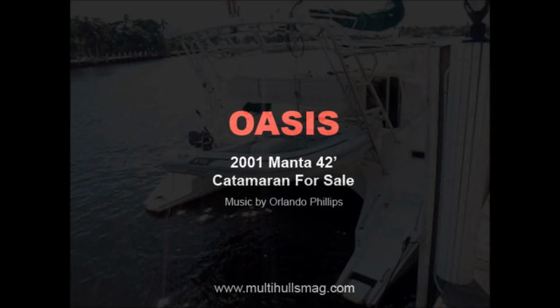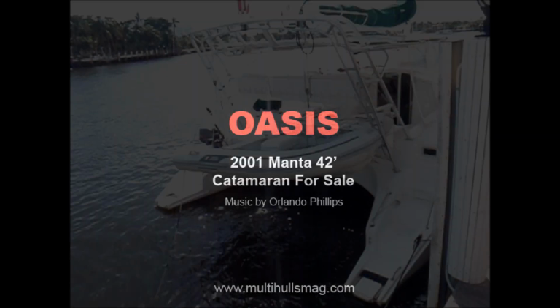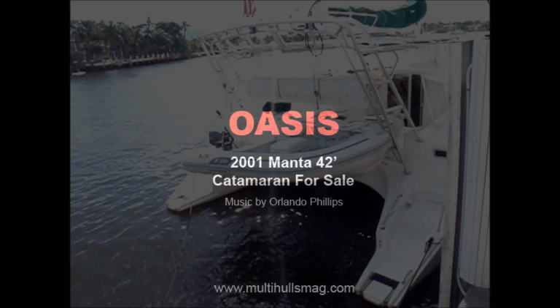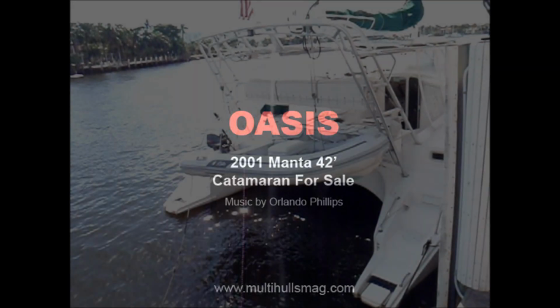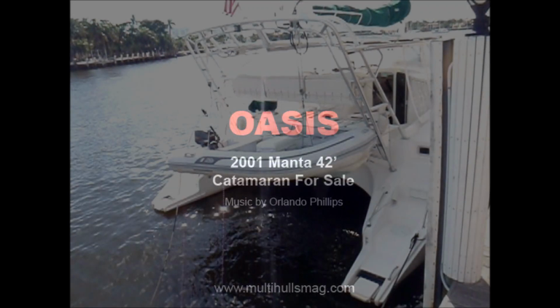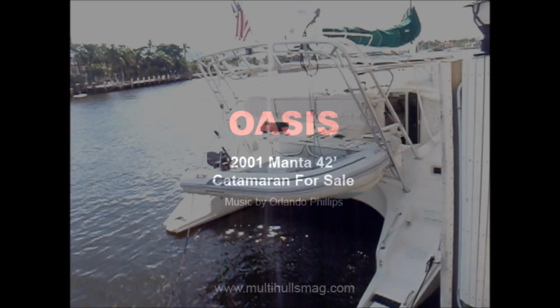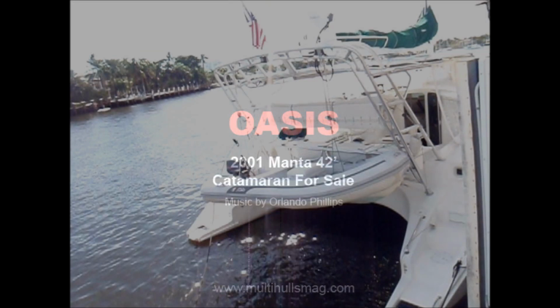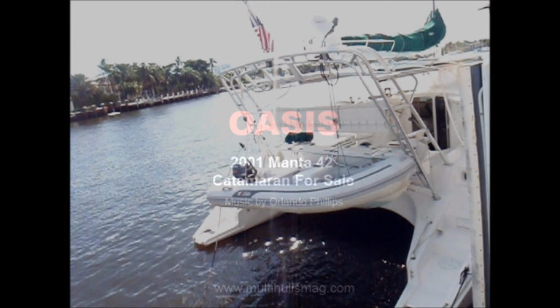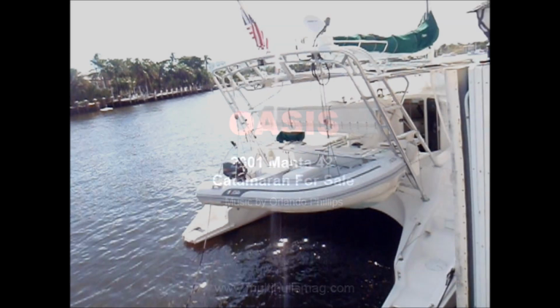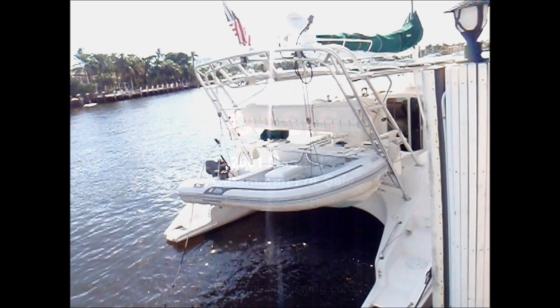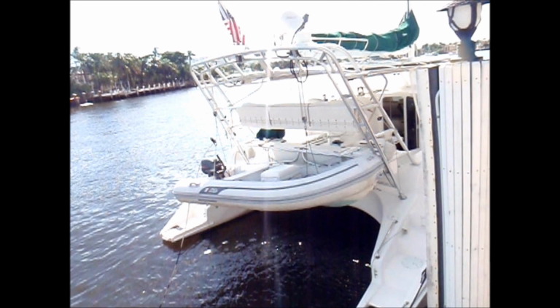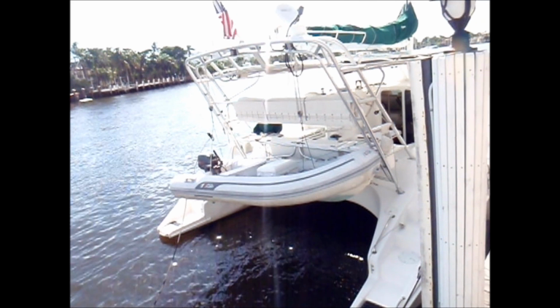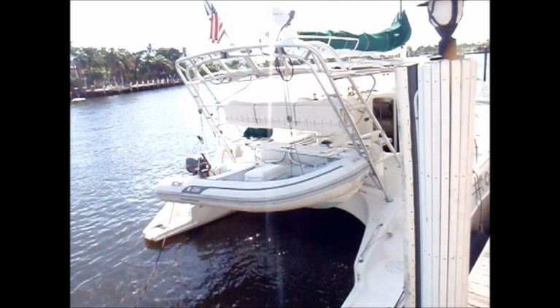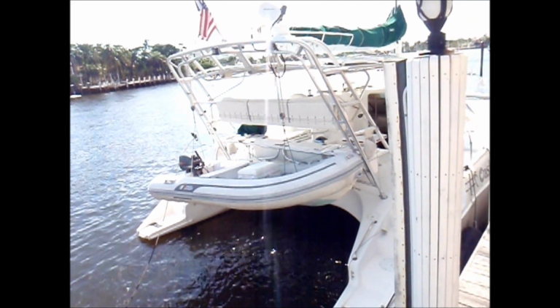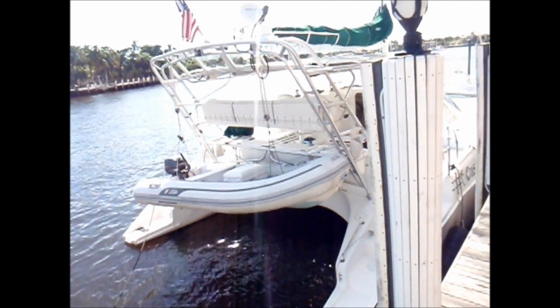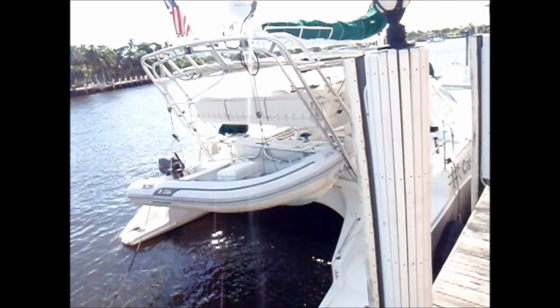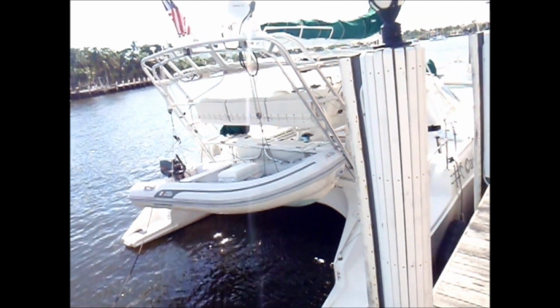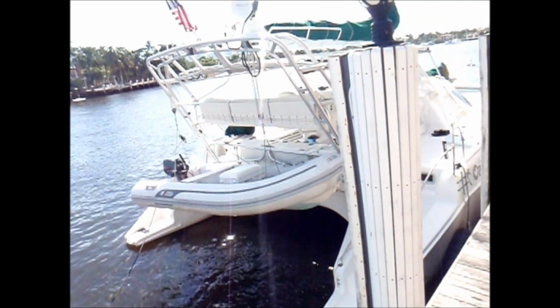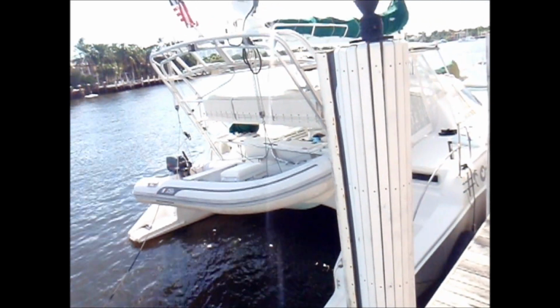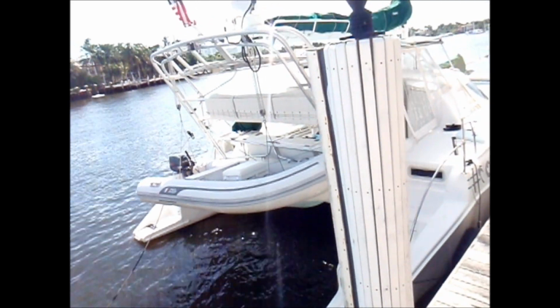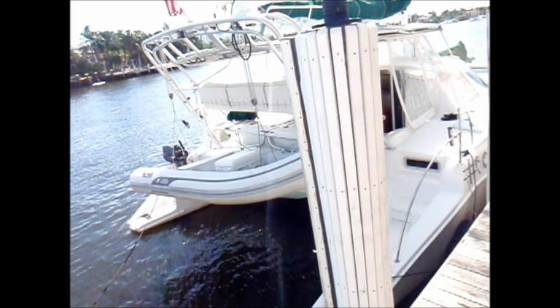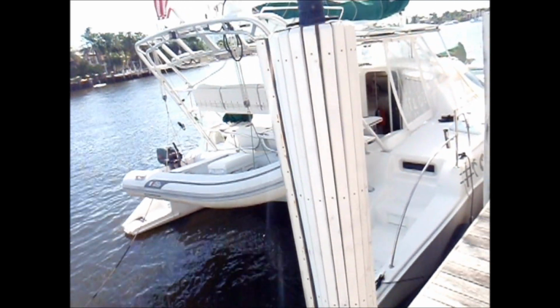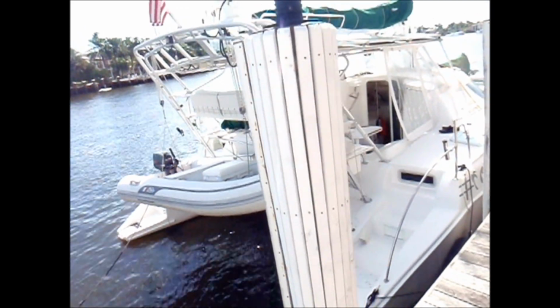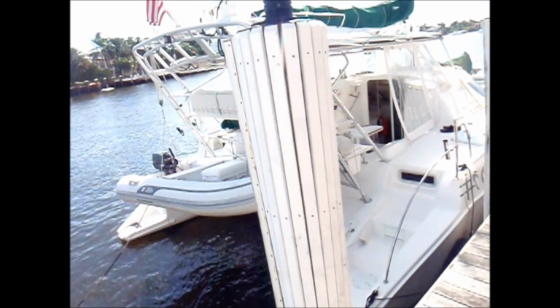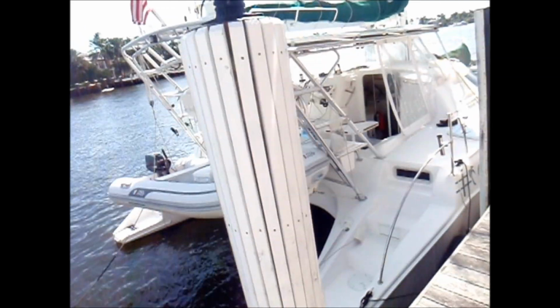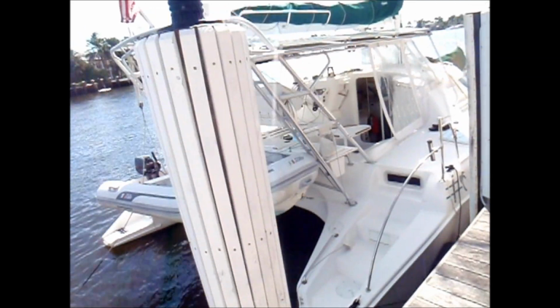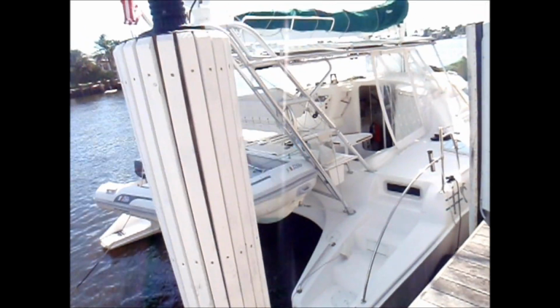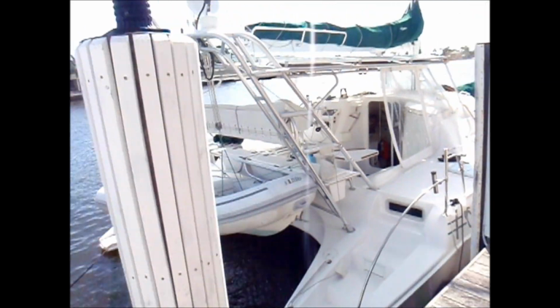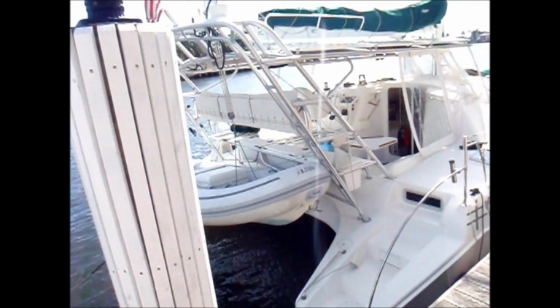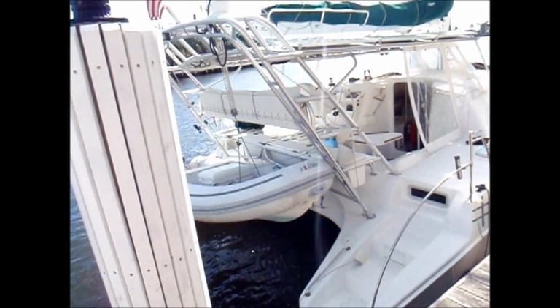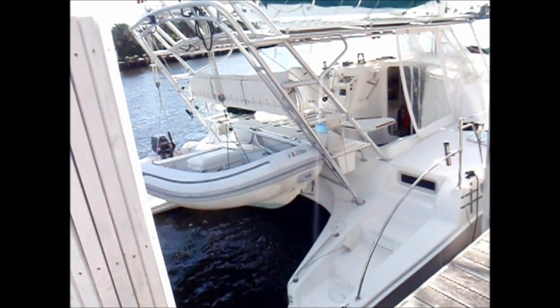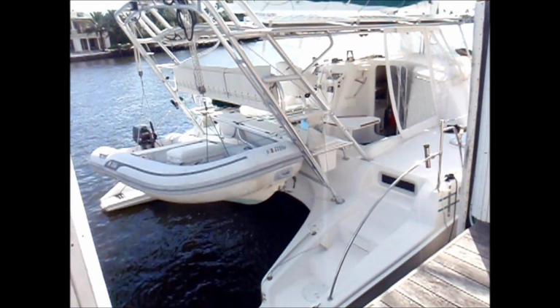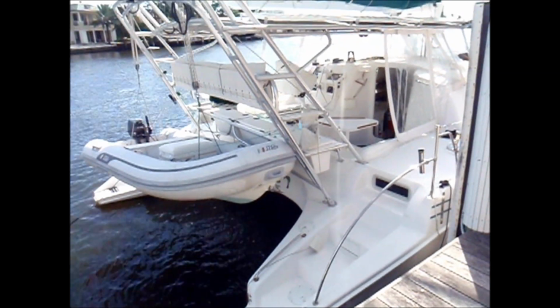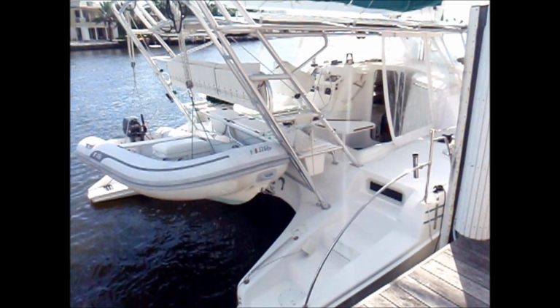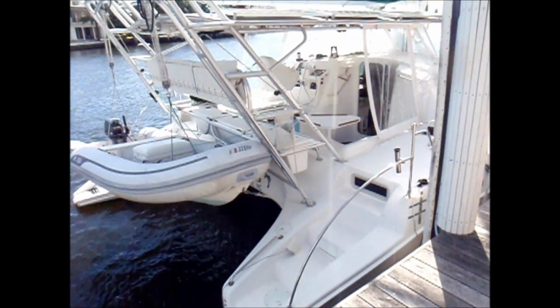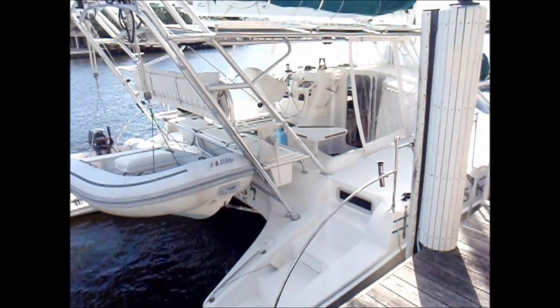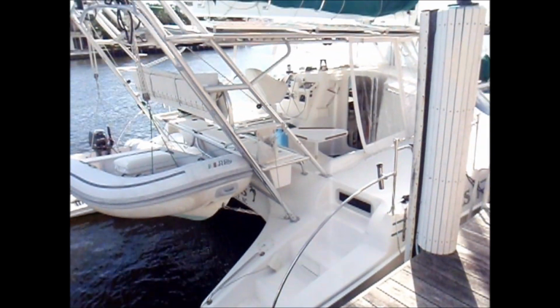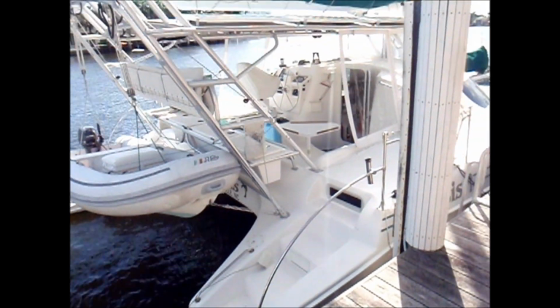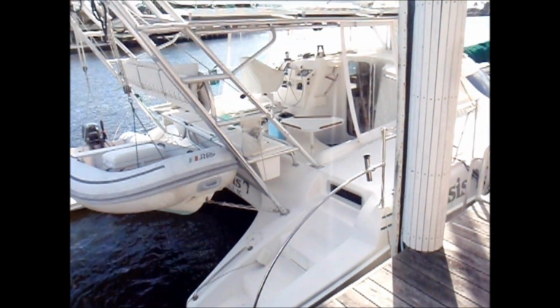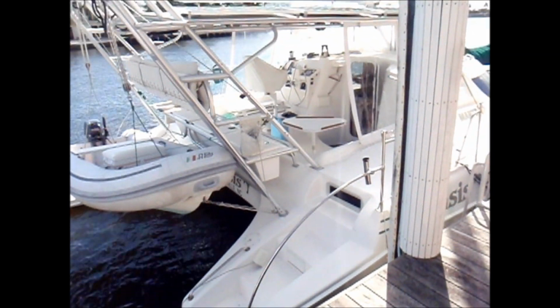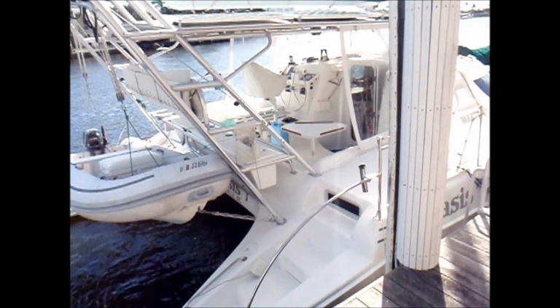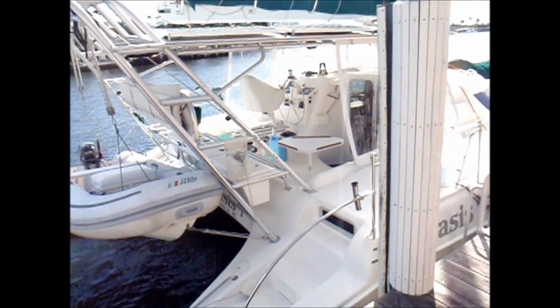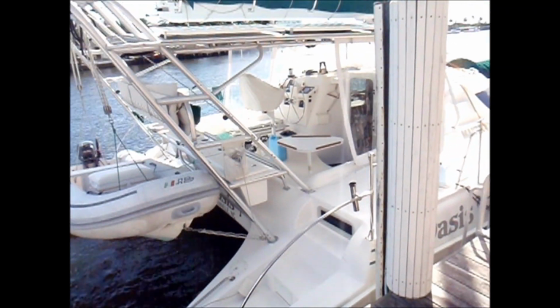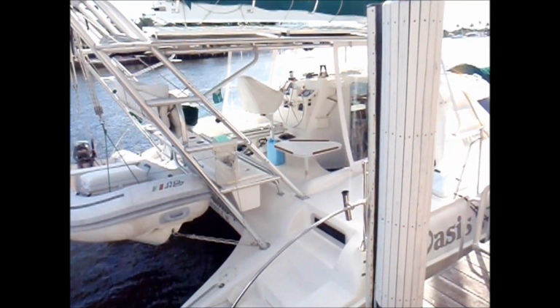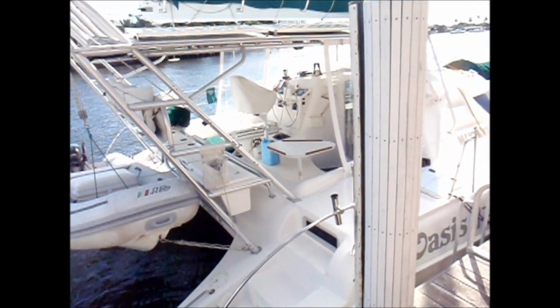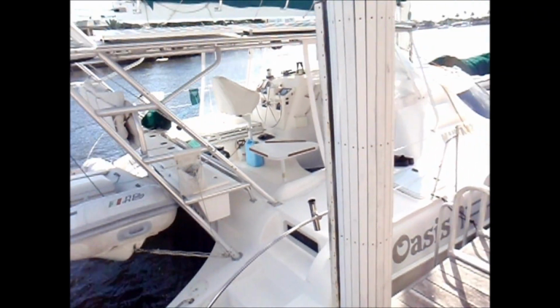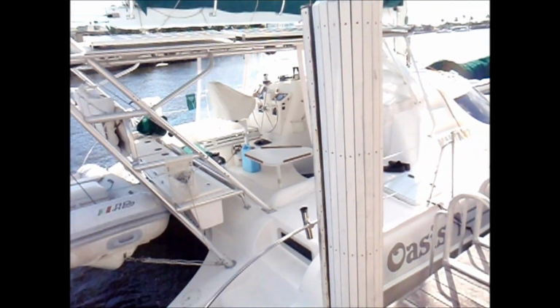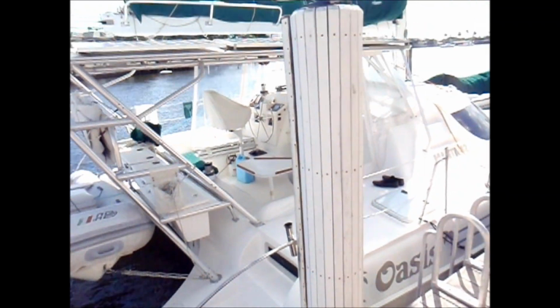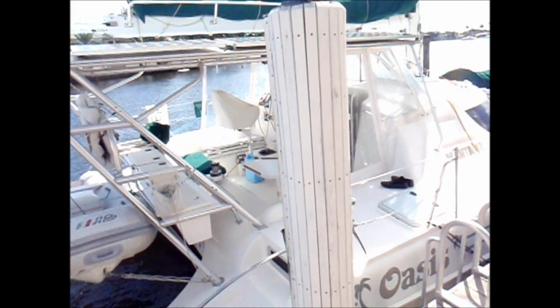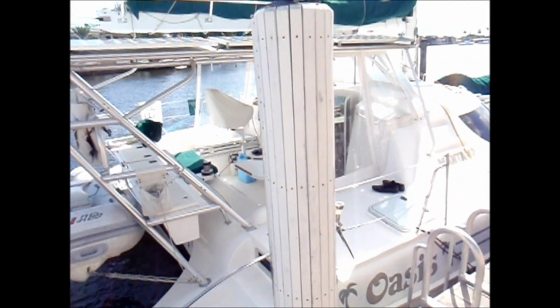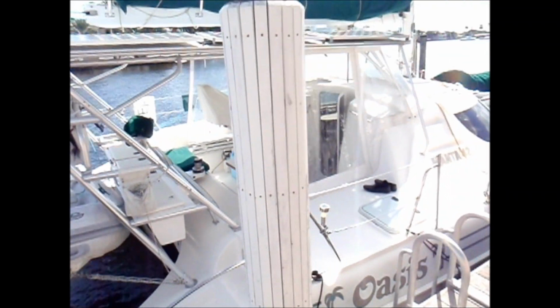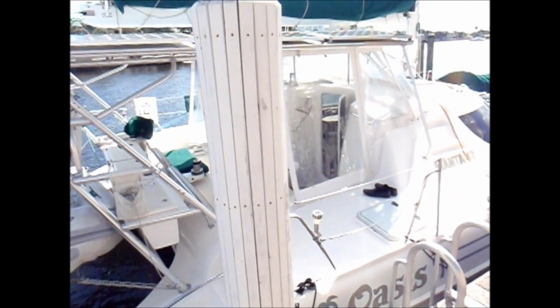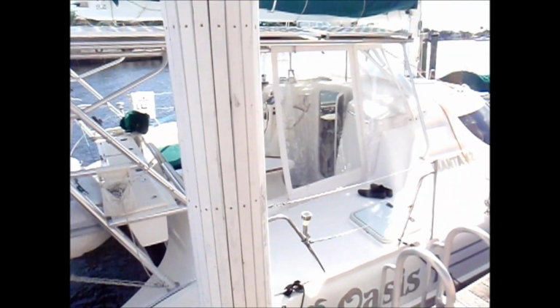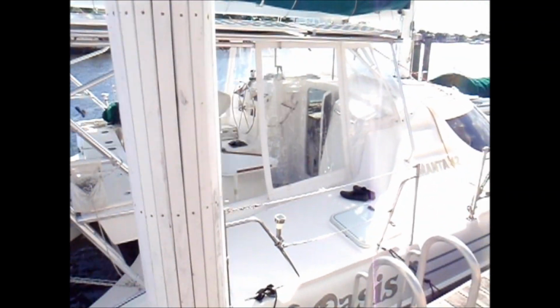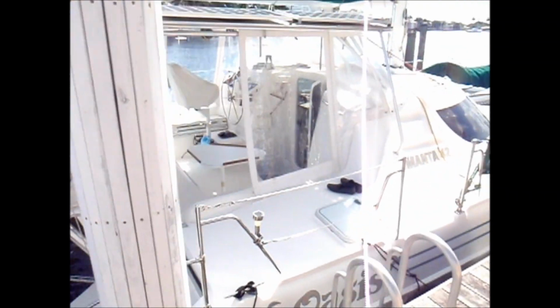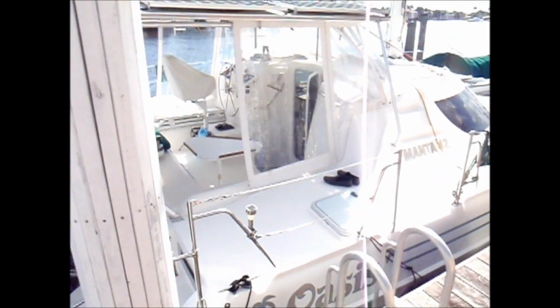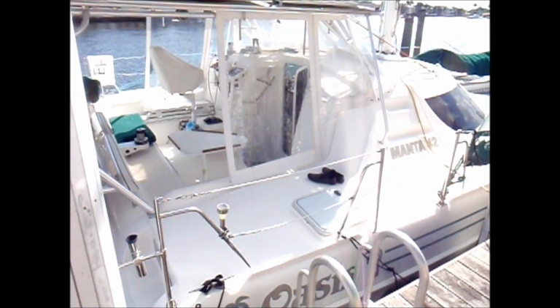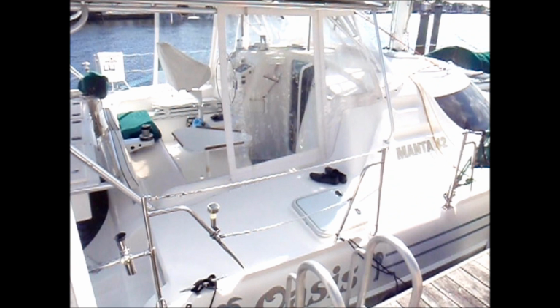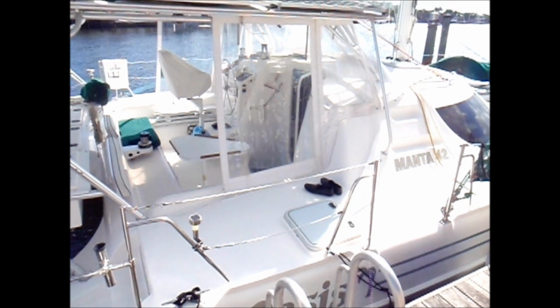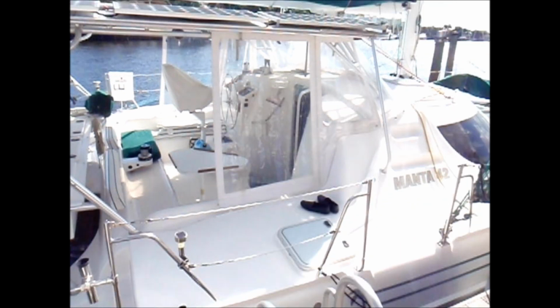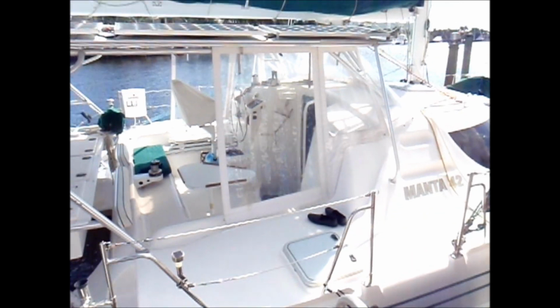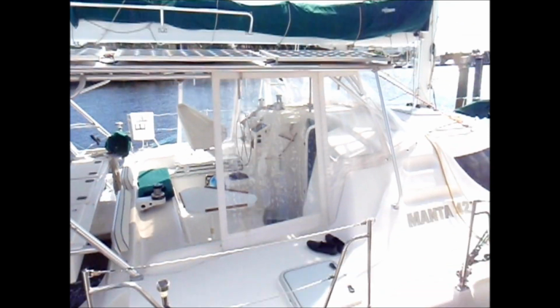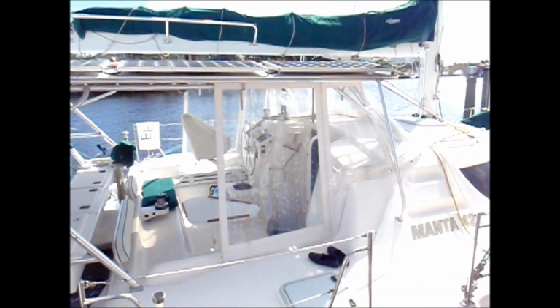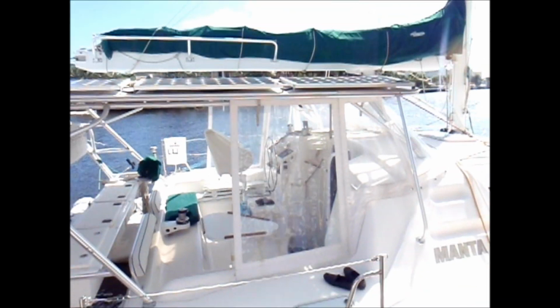This is a Manta 42 located in Fort Lauderdale, listed with Staley Weidman at the Catamaran Company.